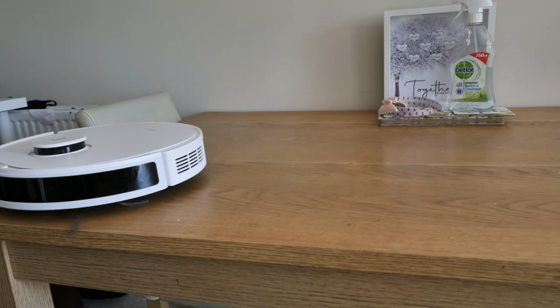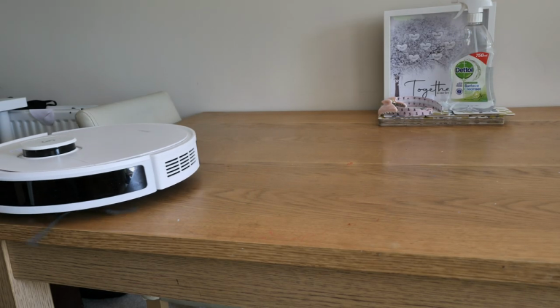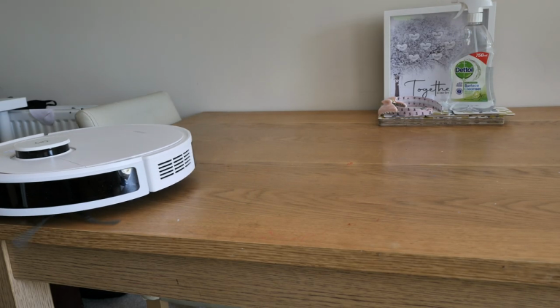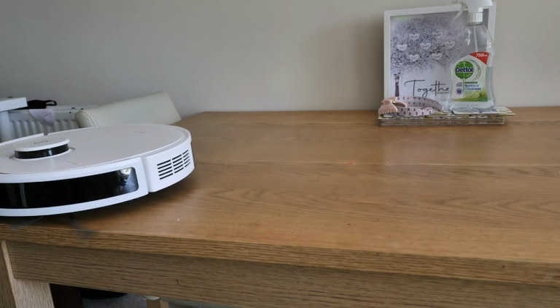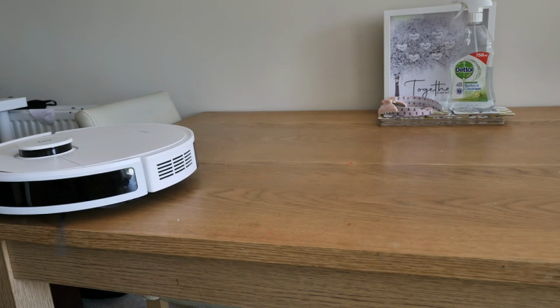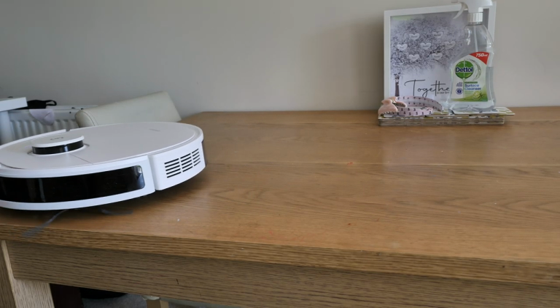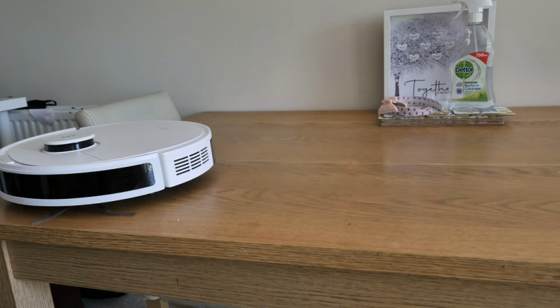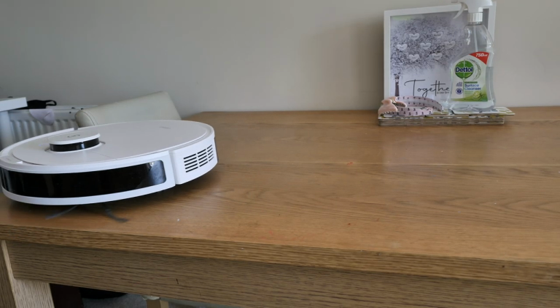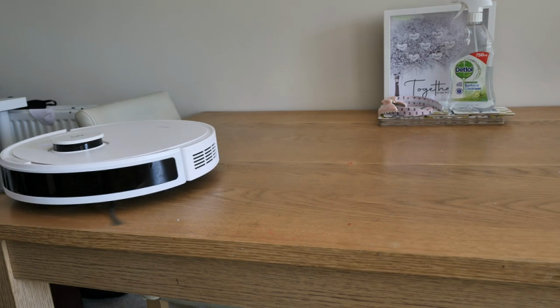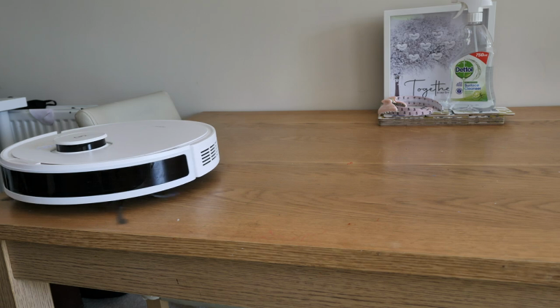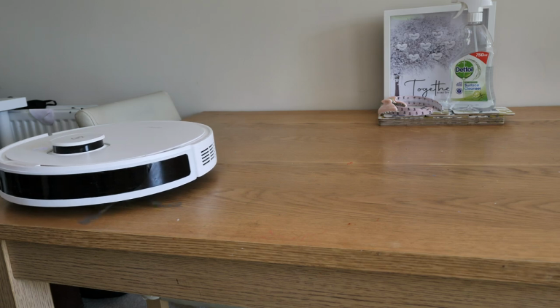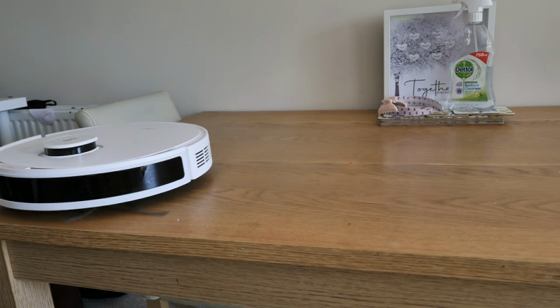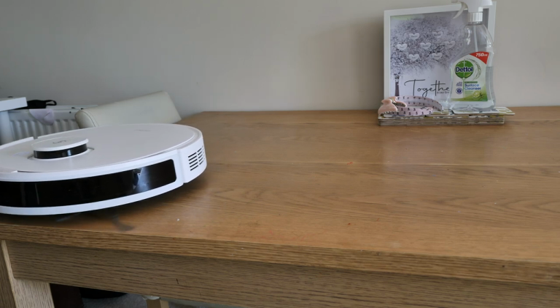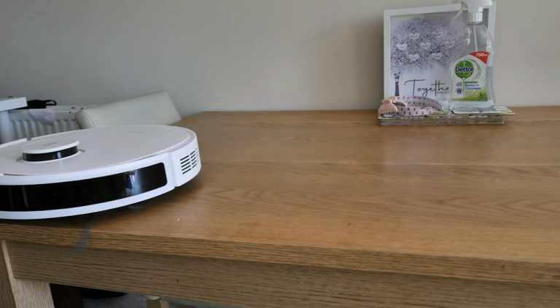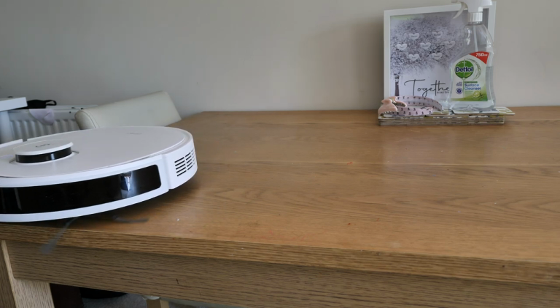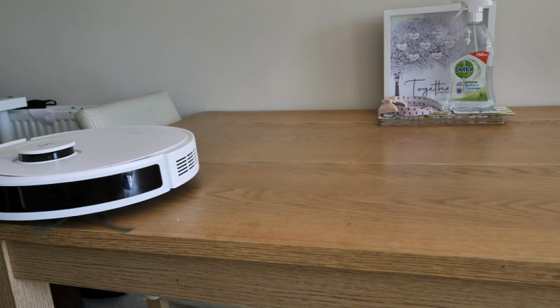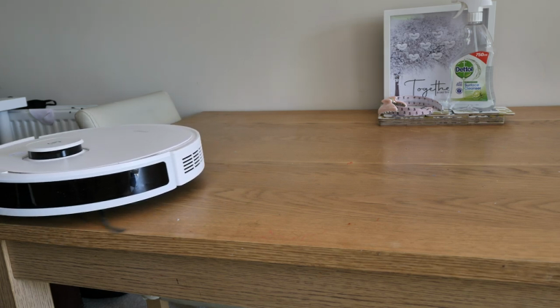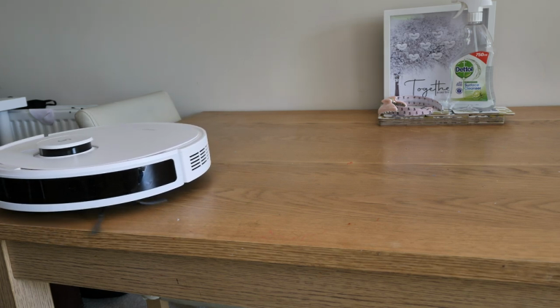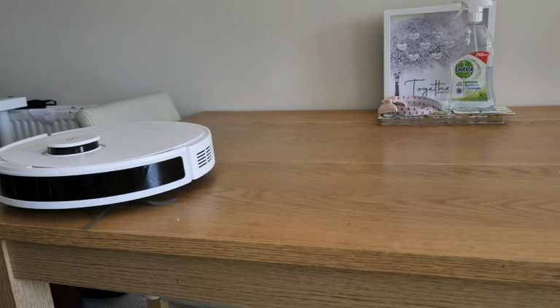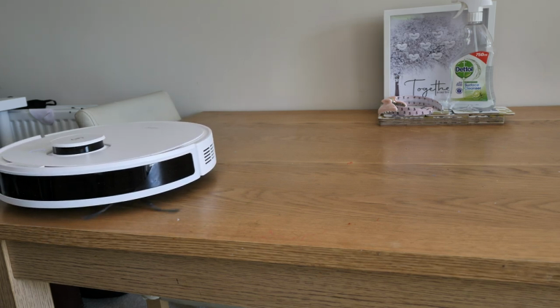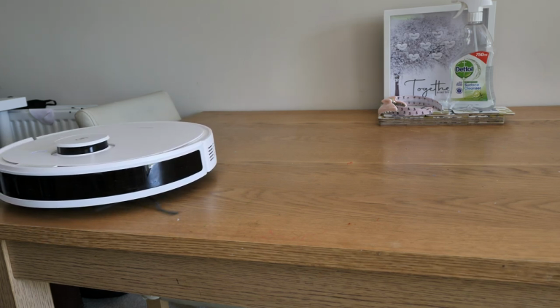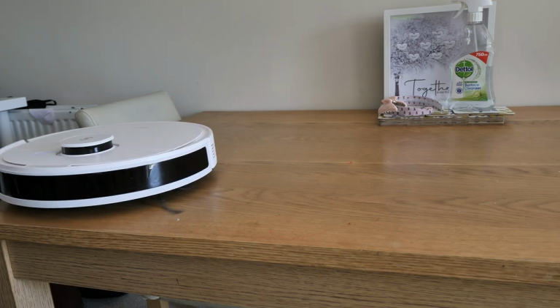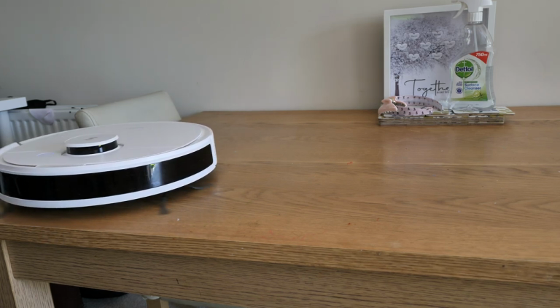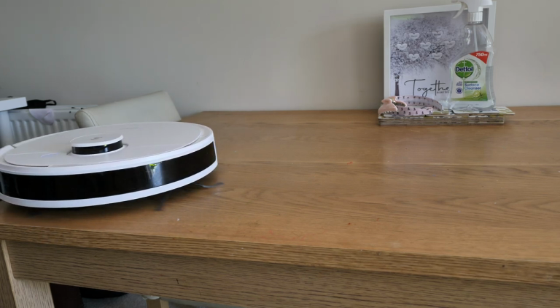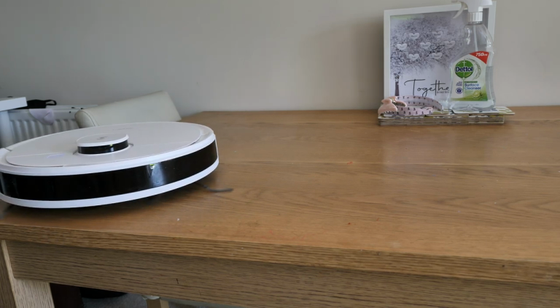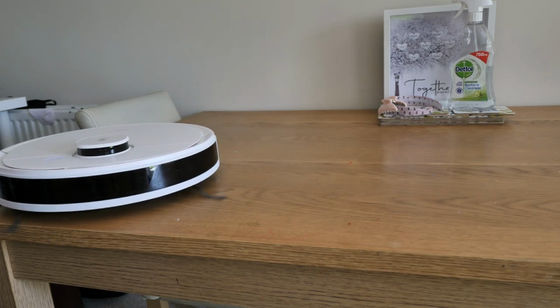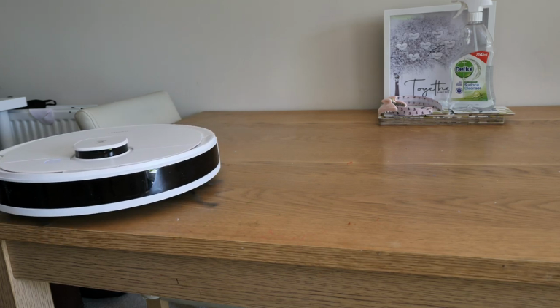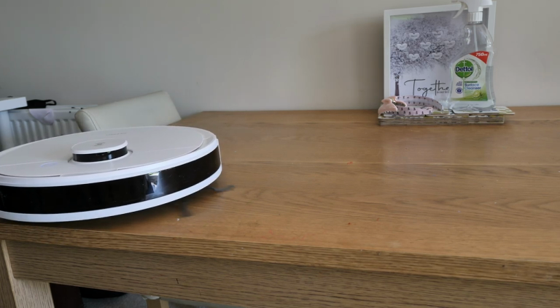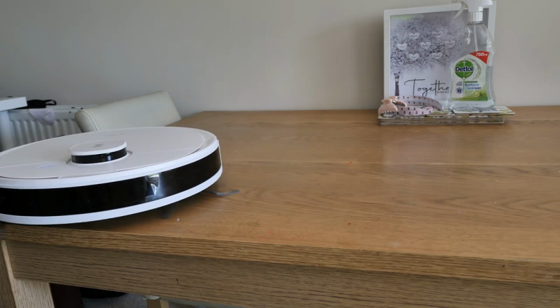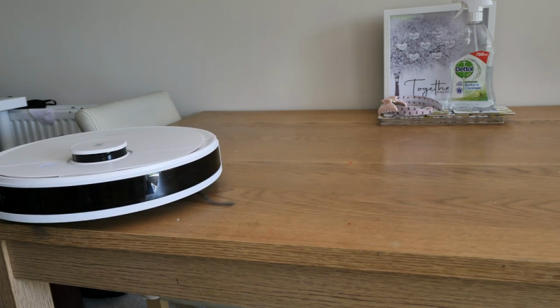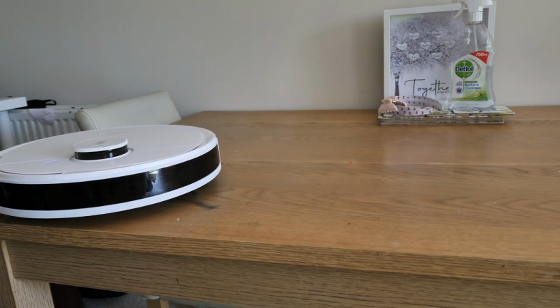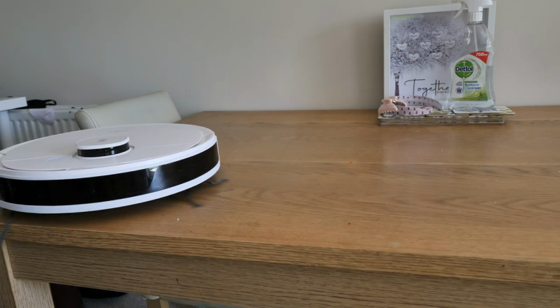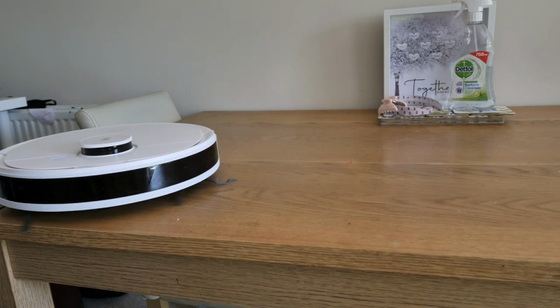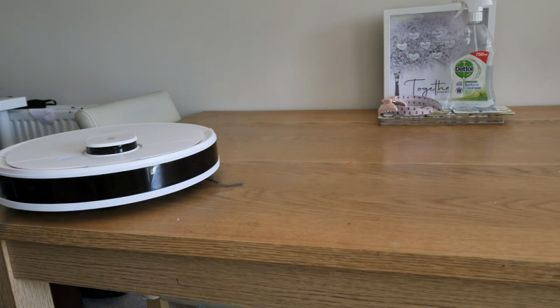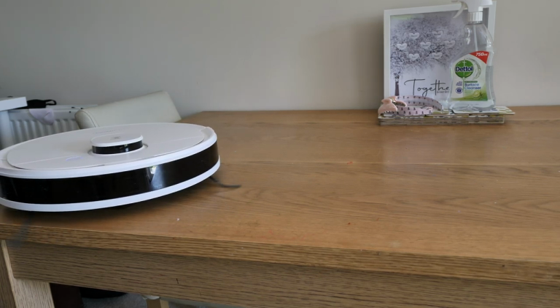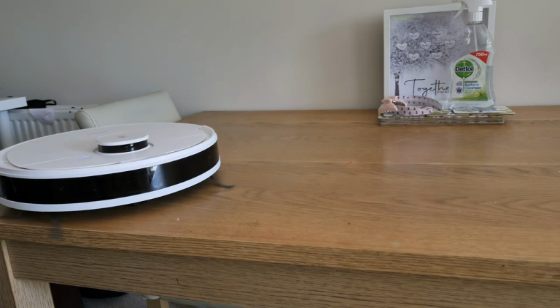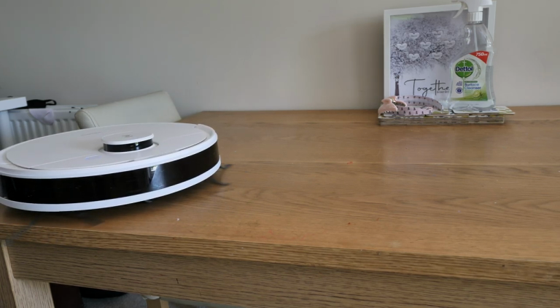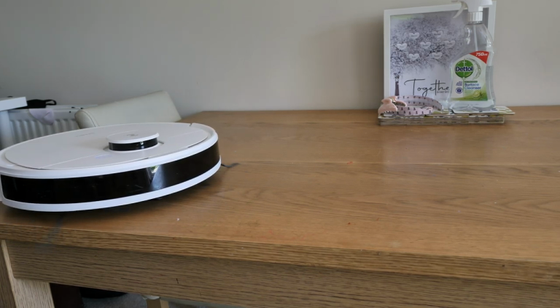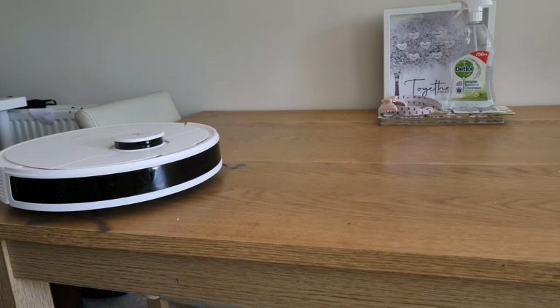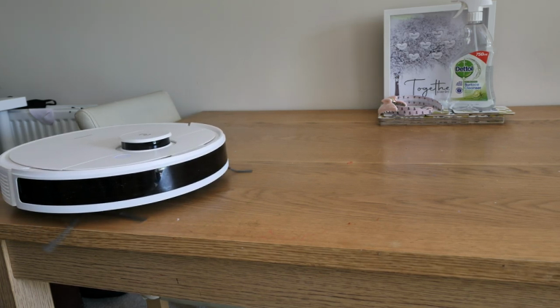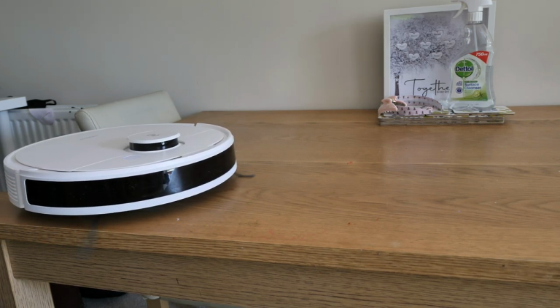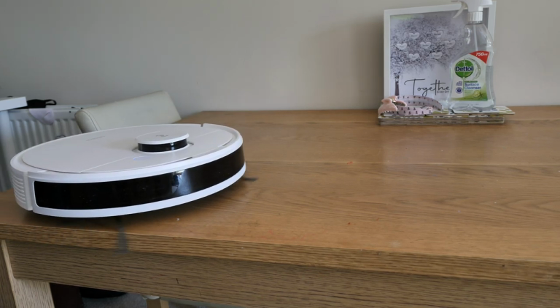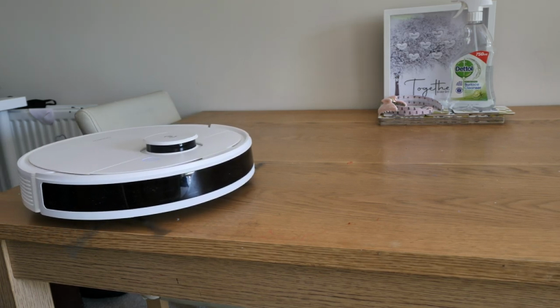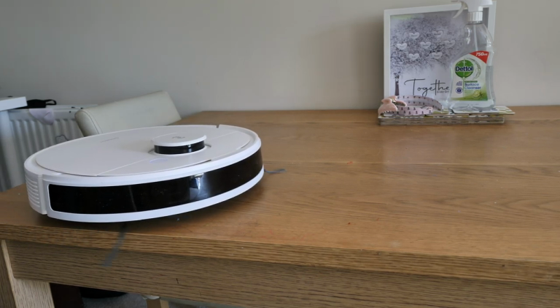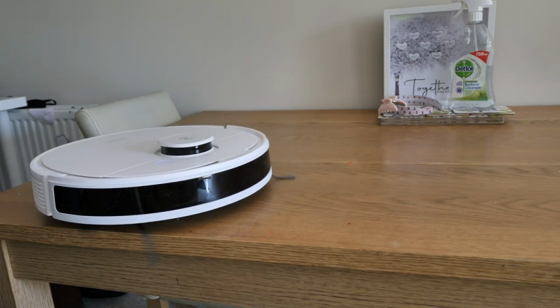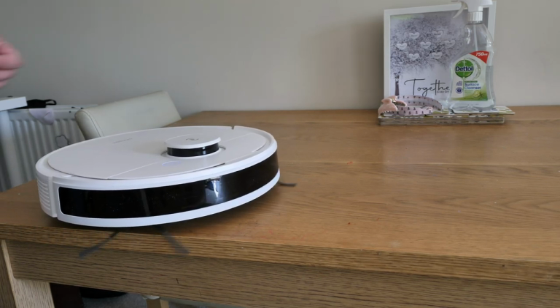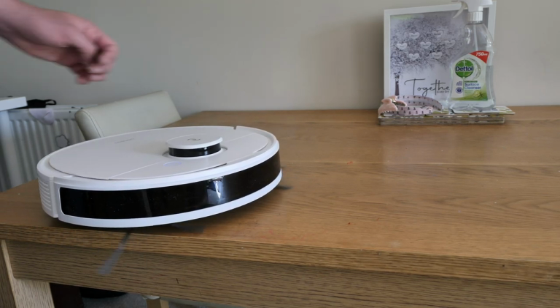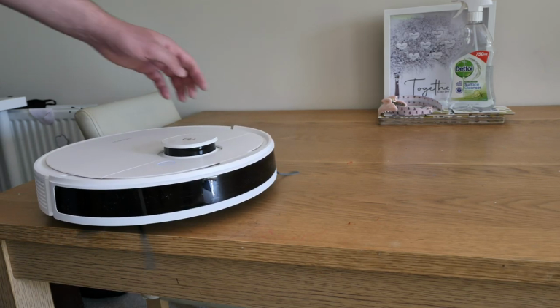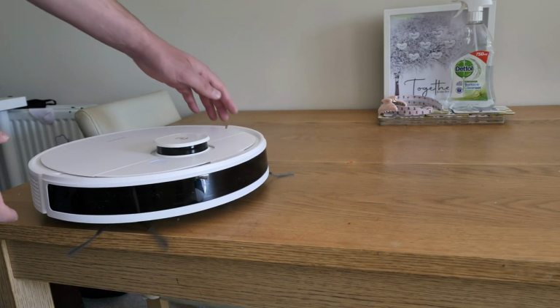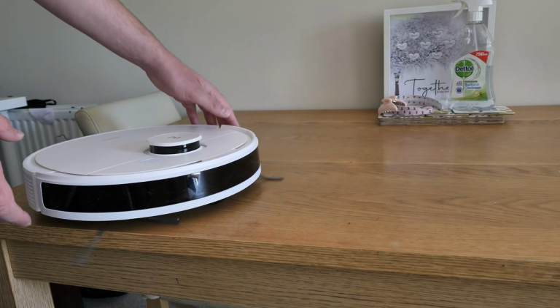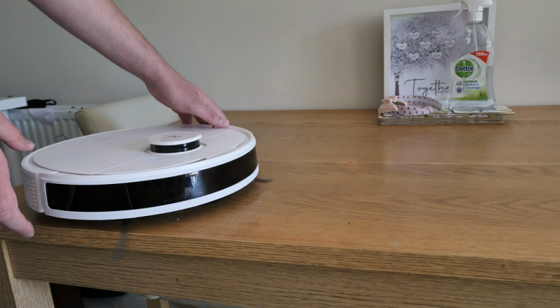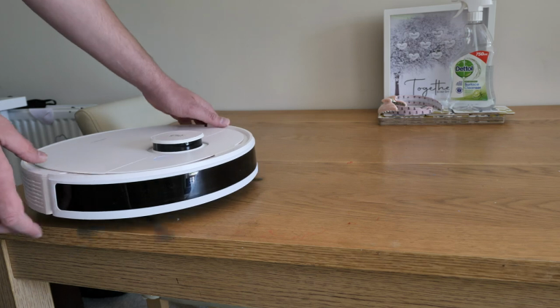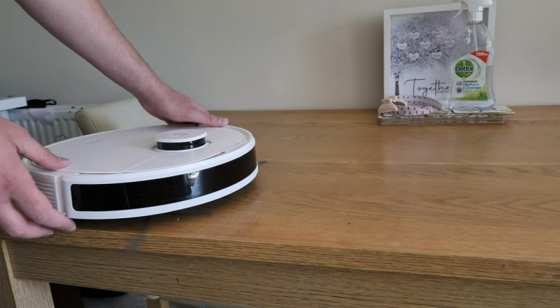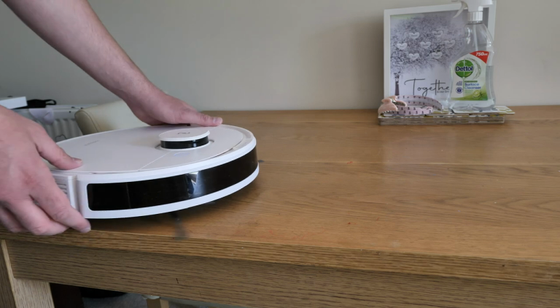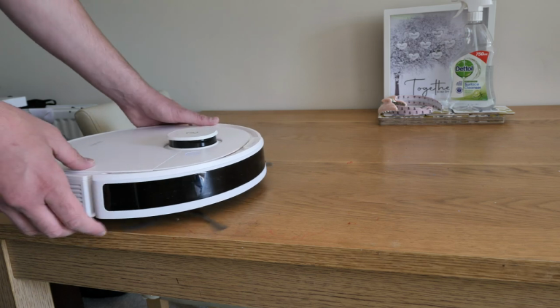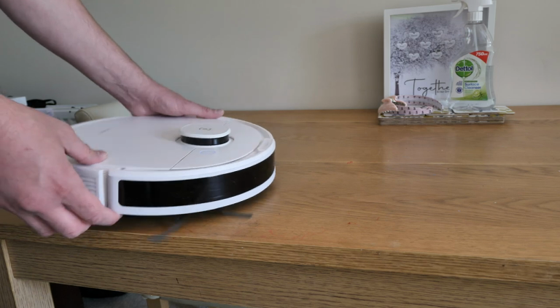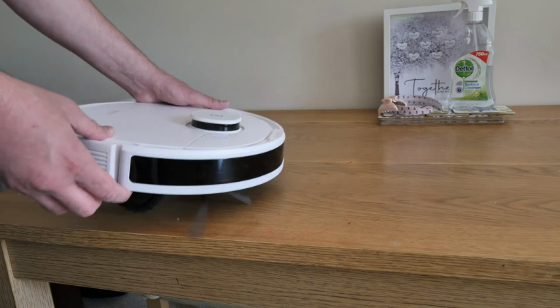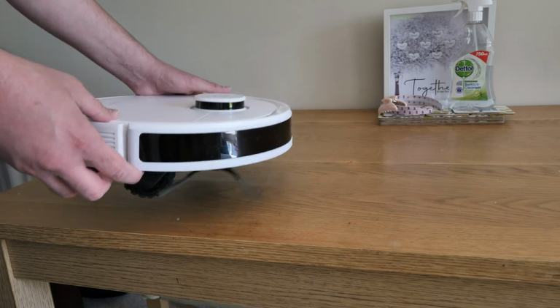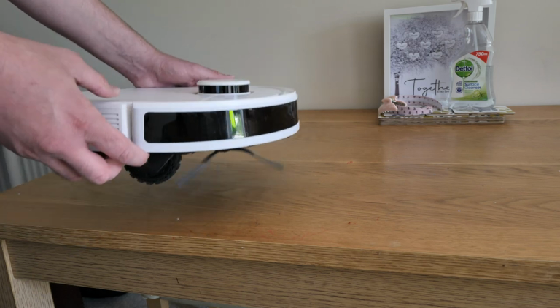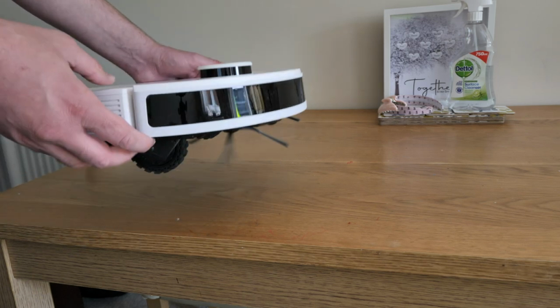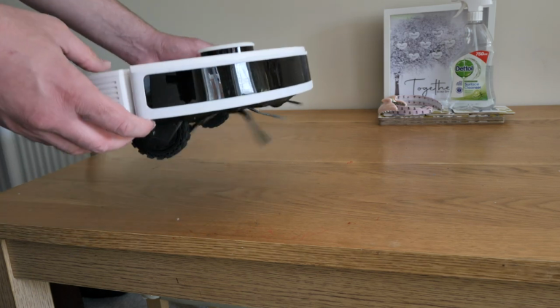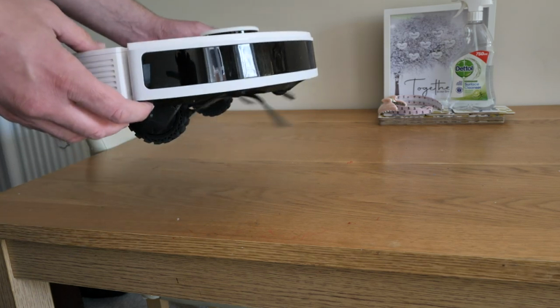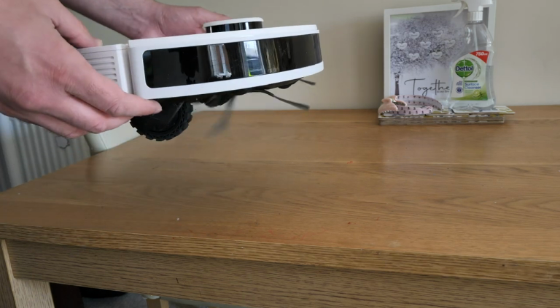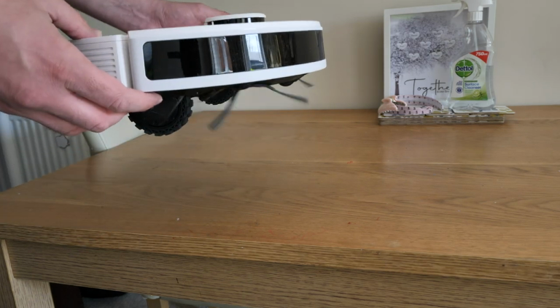I also did a sensor test — I placed the vacuum on the table to see if the robot would fall to its doom, and it didn't. It was fine.